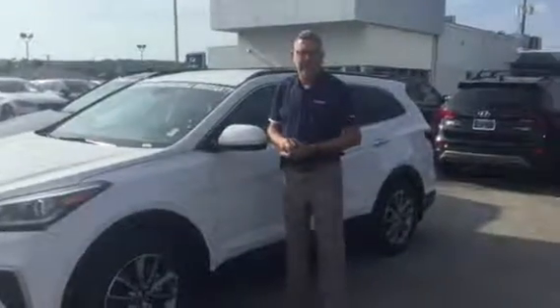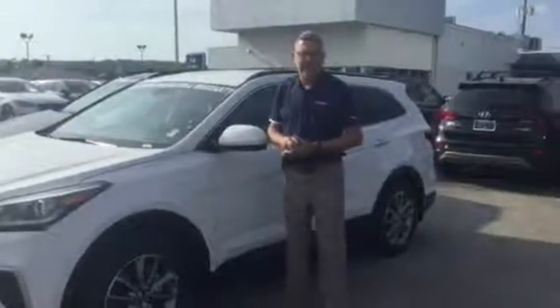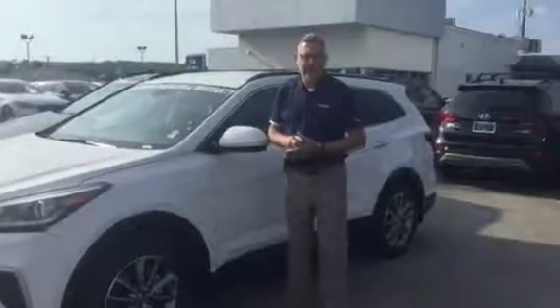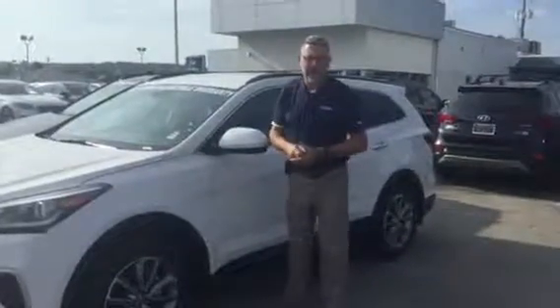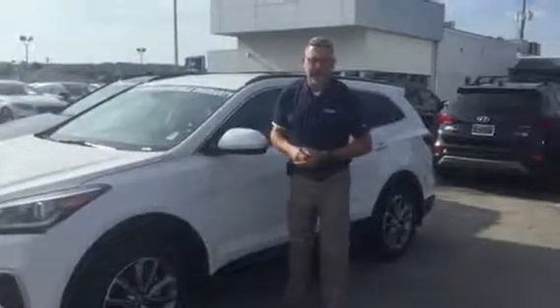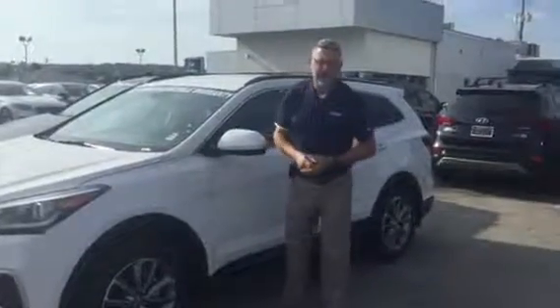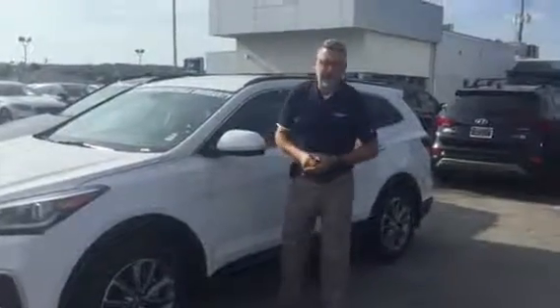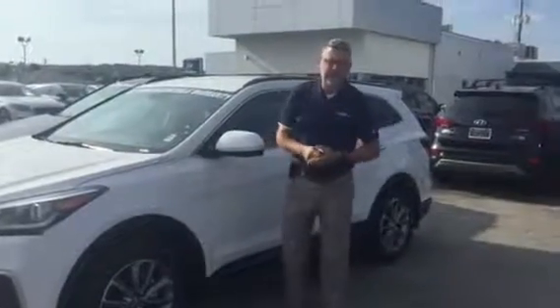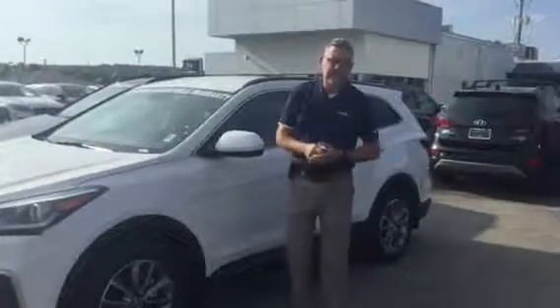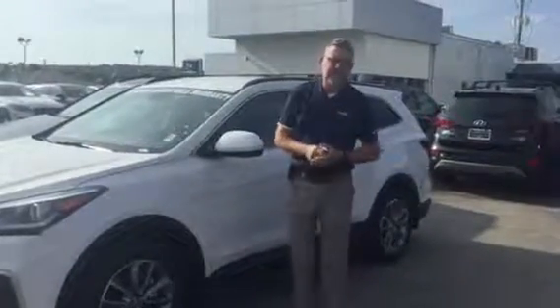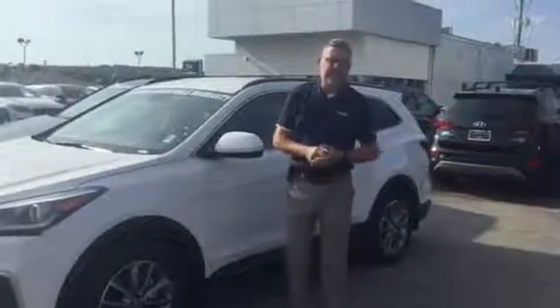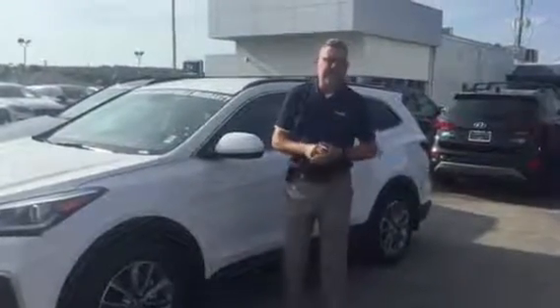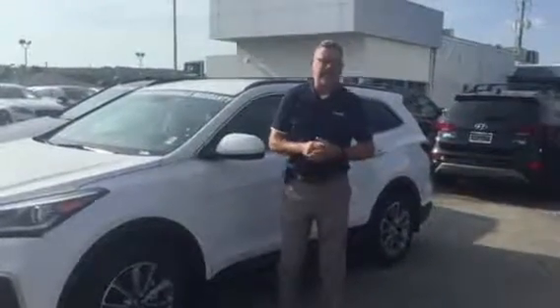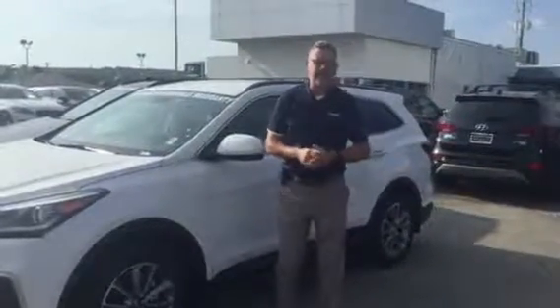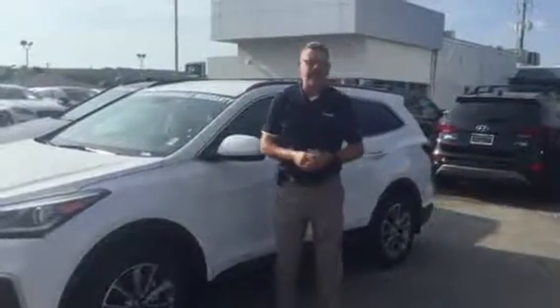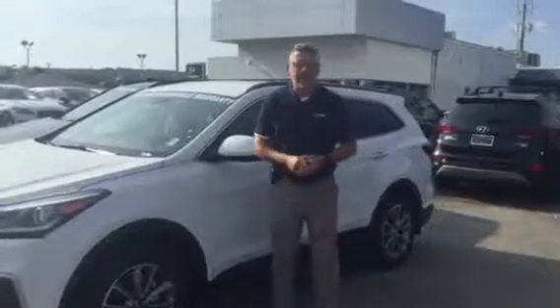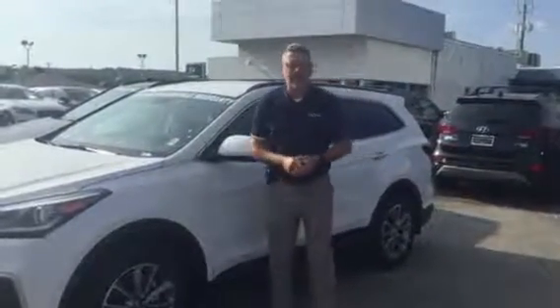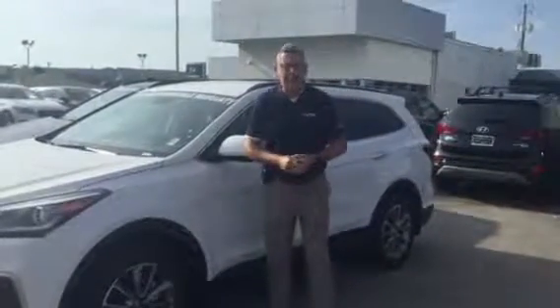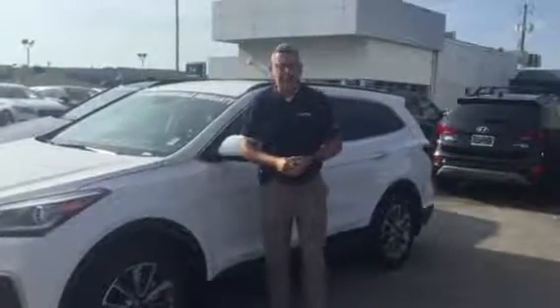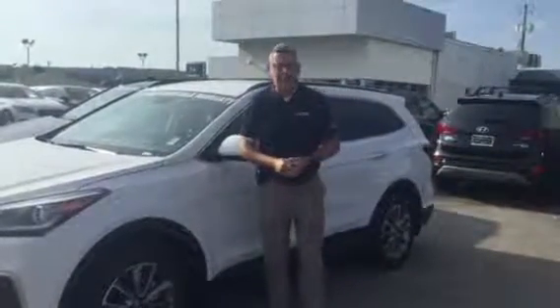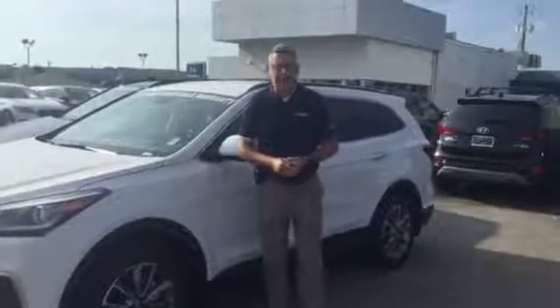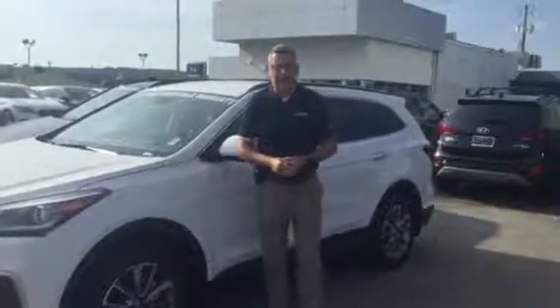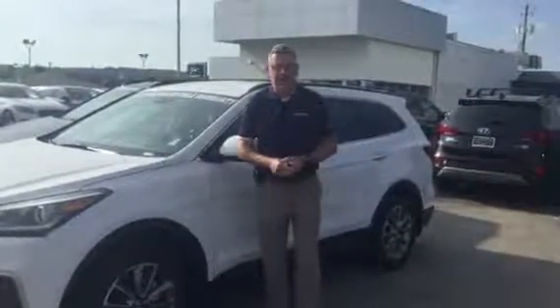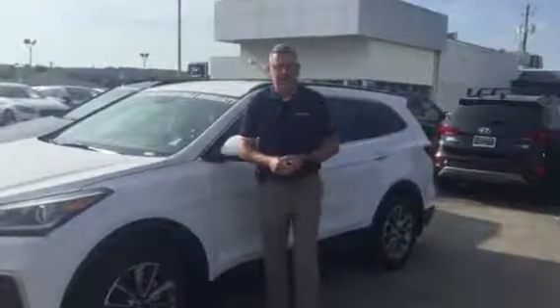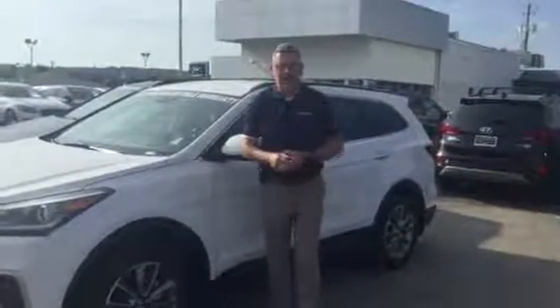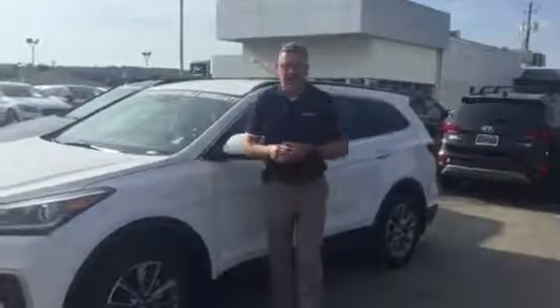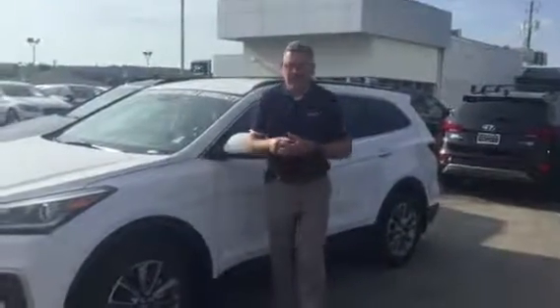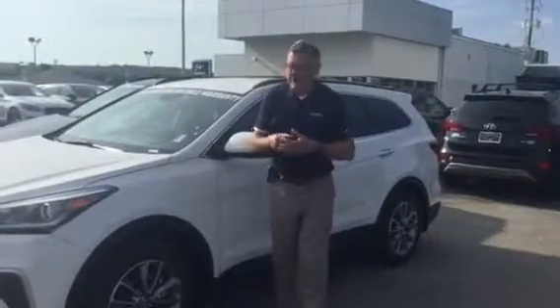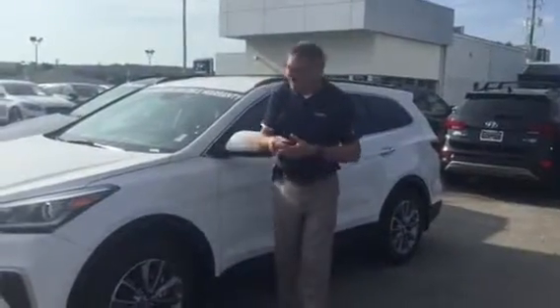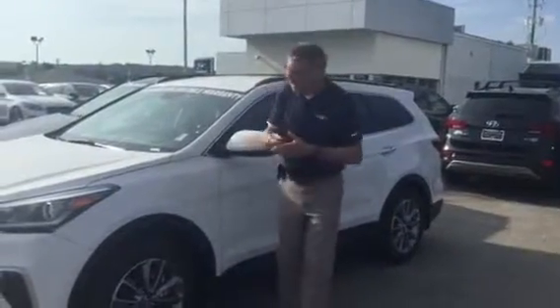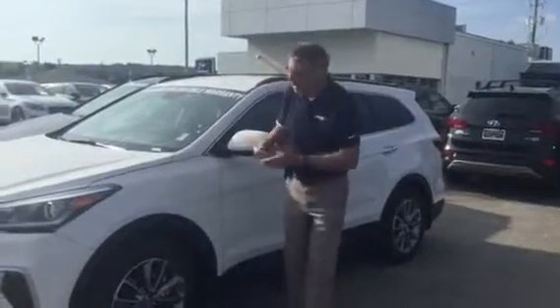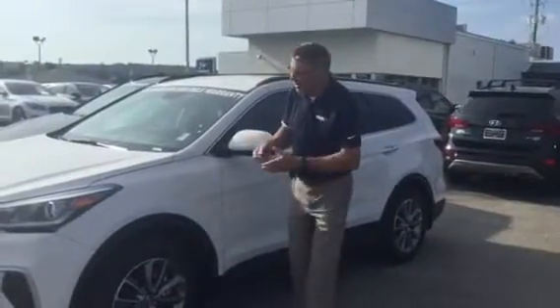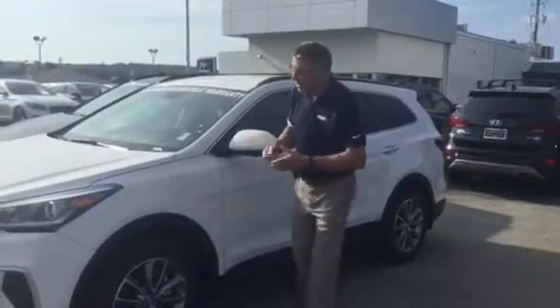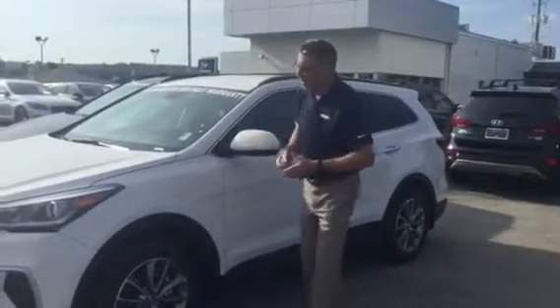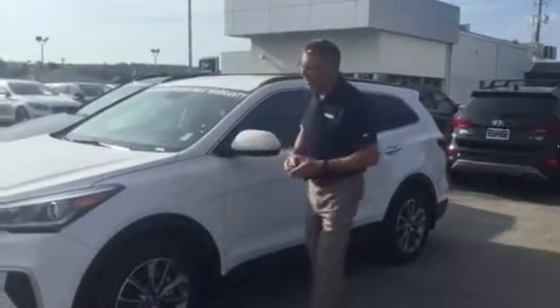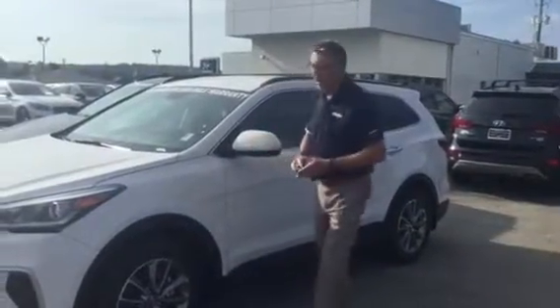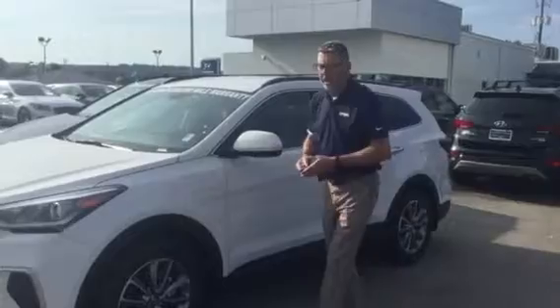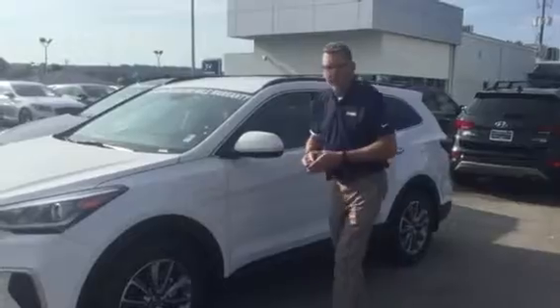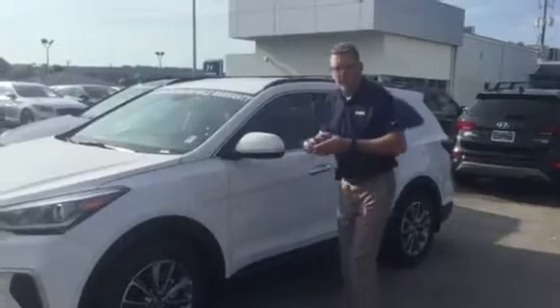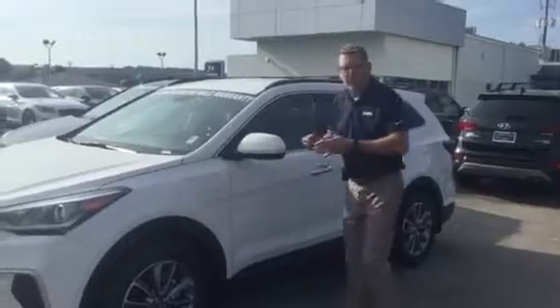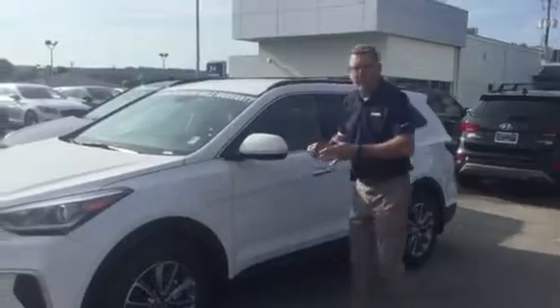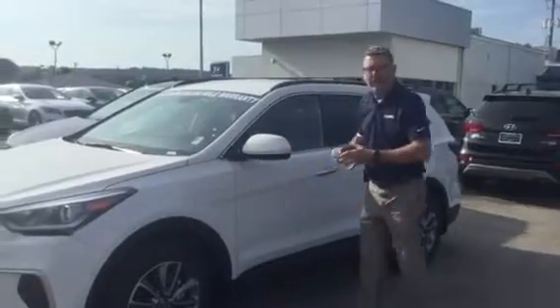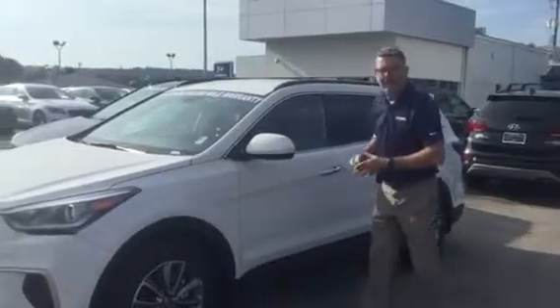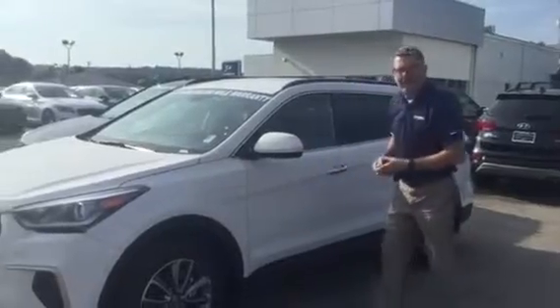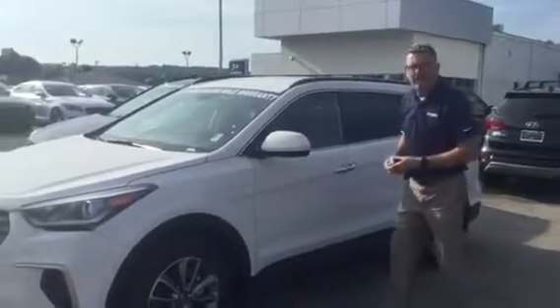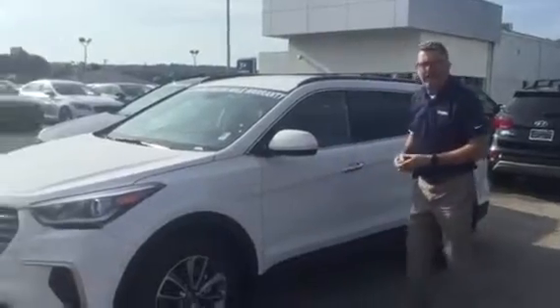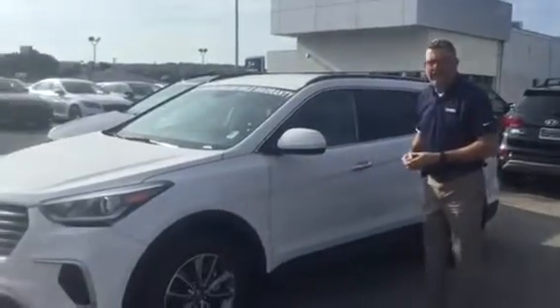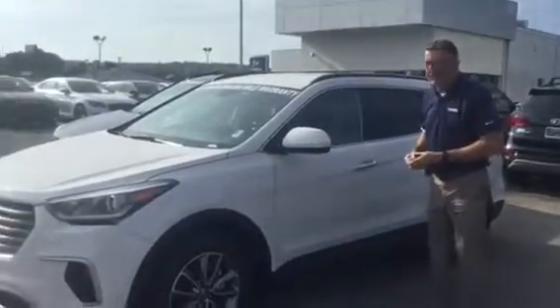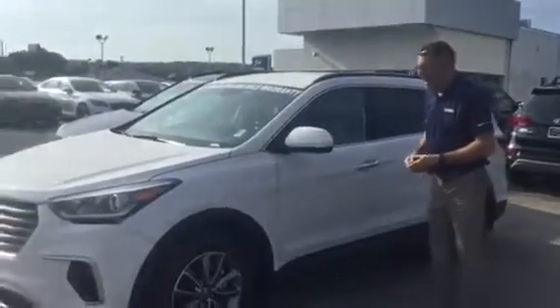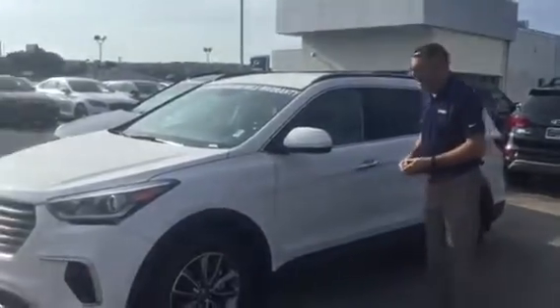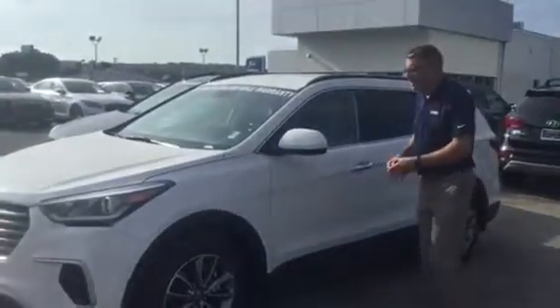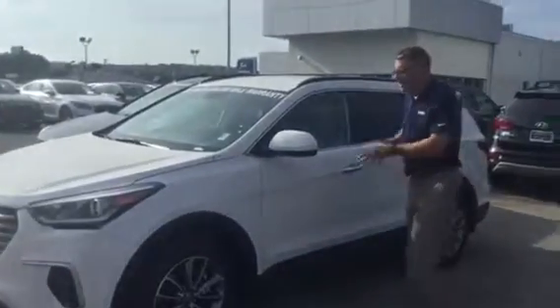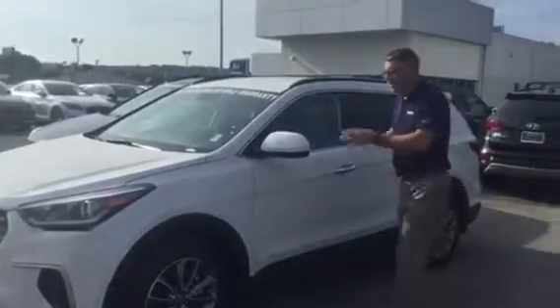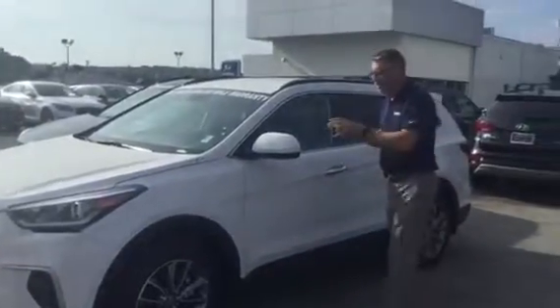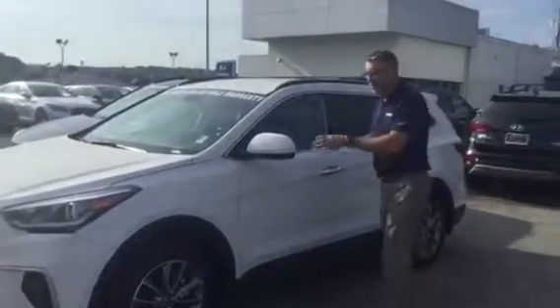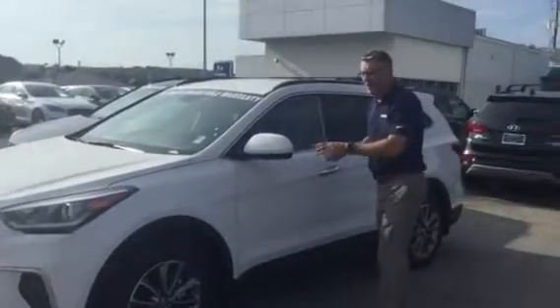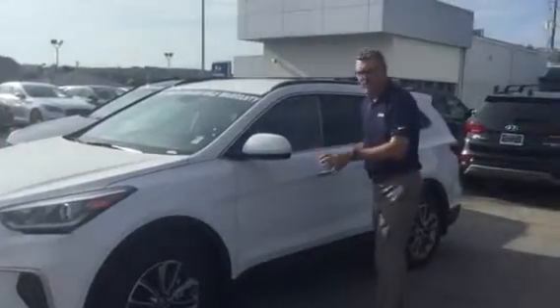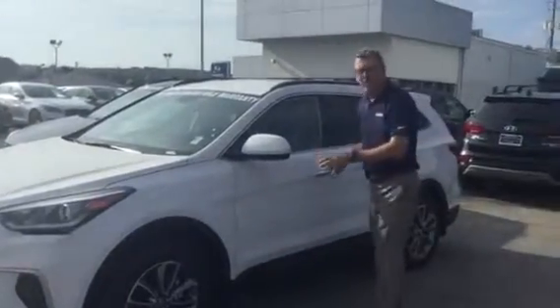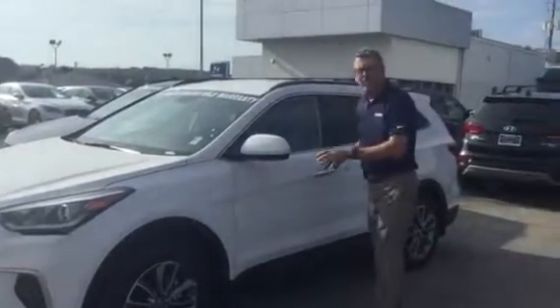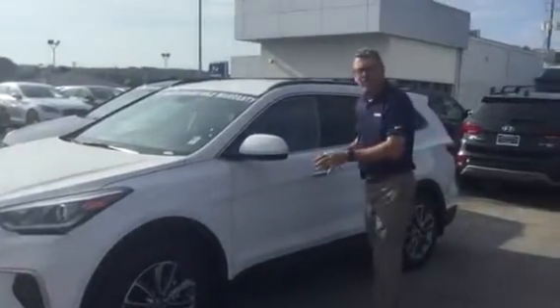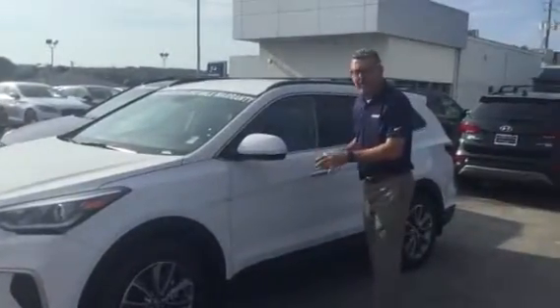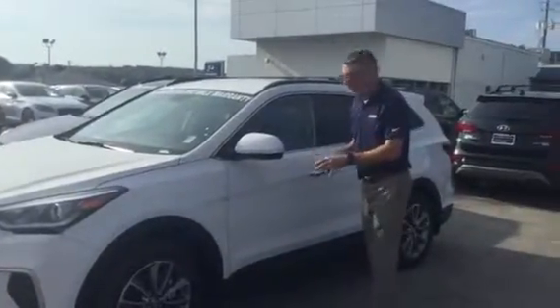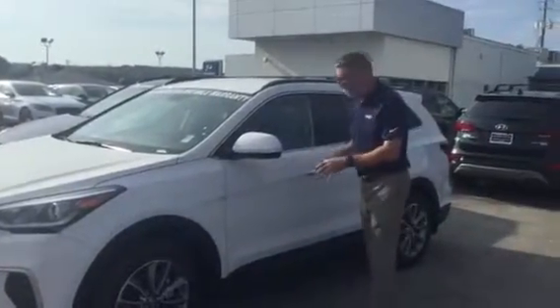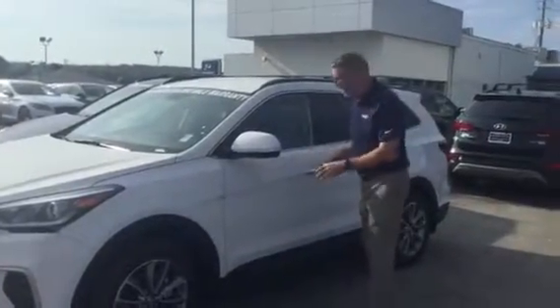Hi, I'm Dean Lang with Cameroon Hyundai again. I wanted to show you this second Santa Fe that we had. This is the third row Santa Fe.